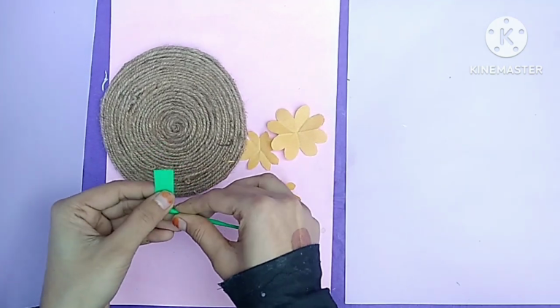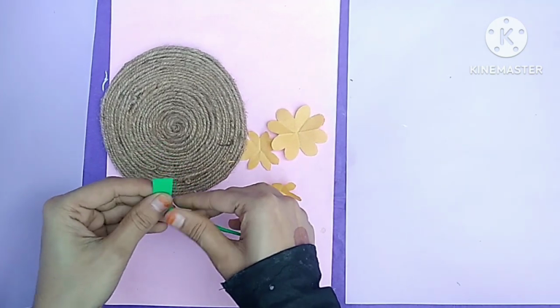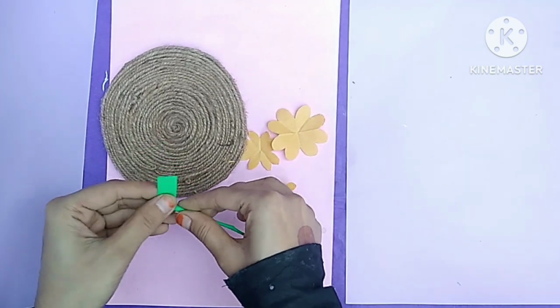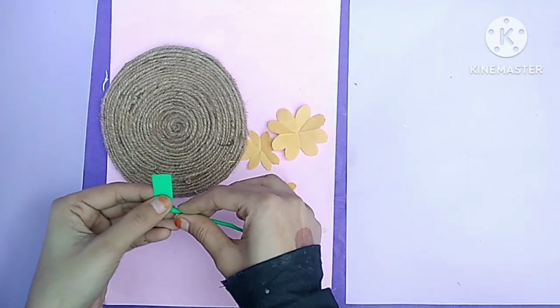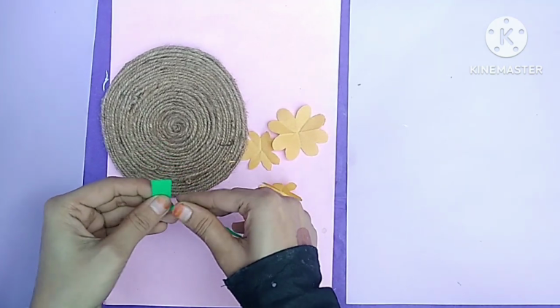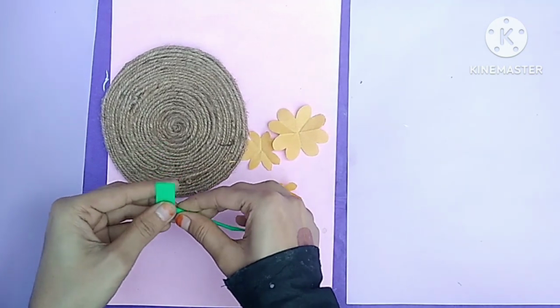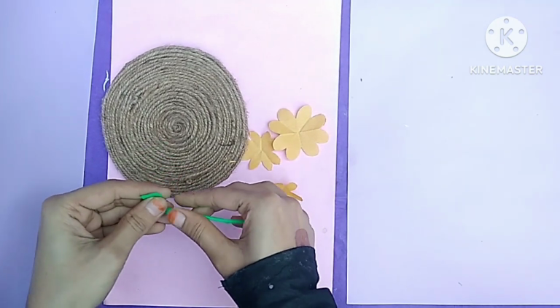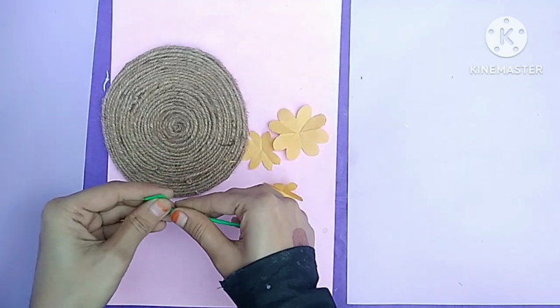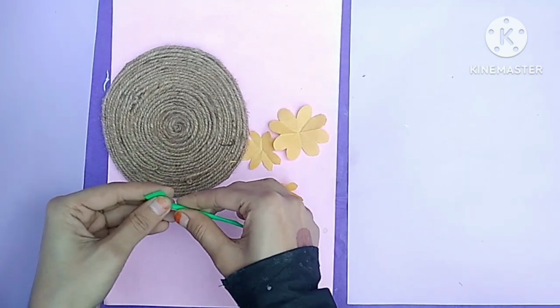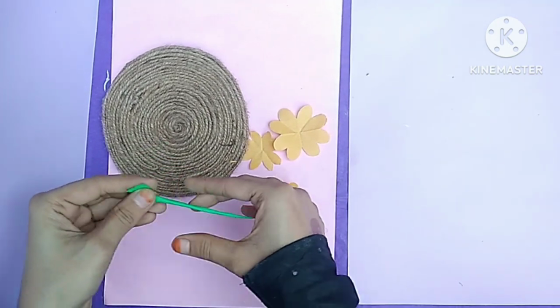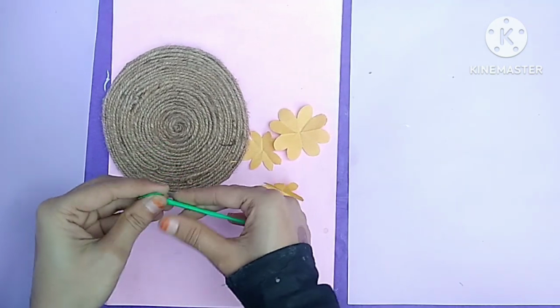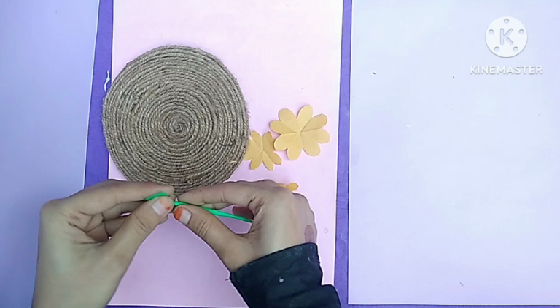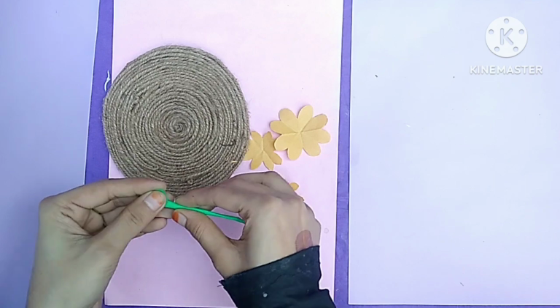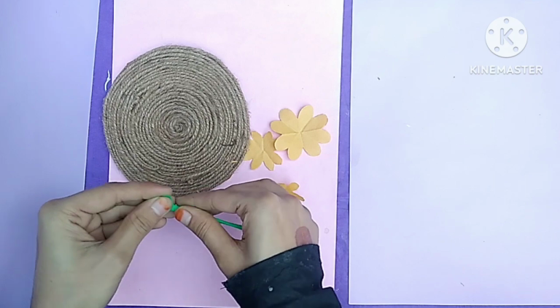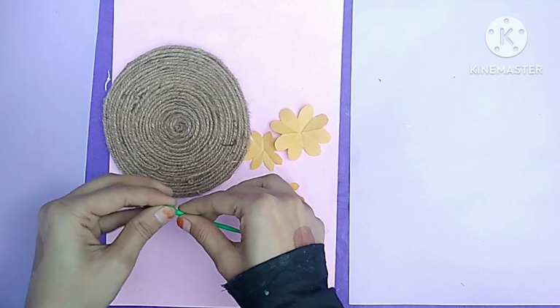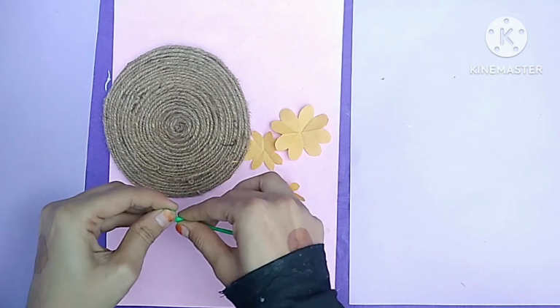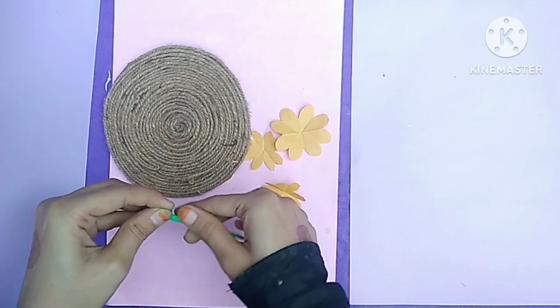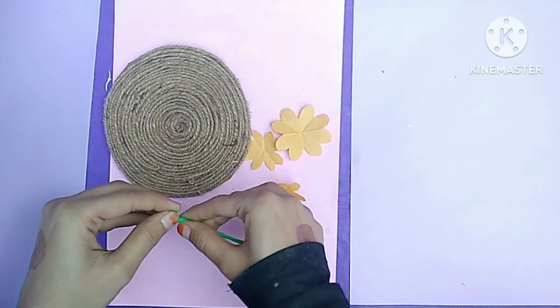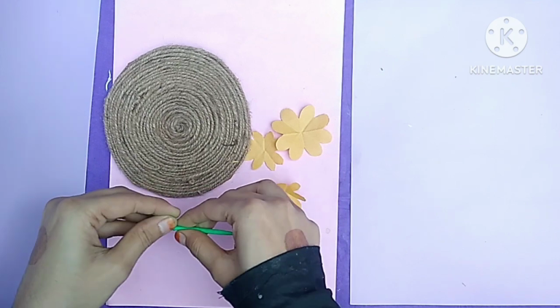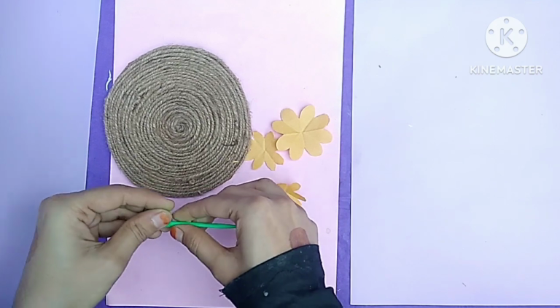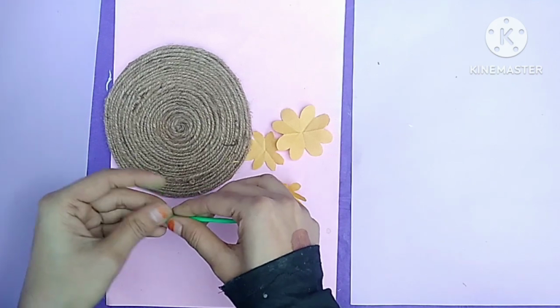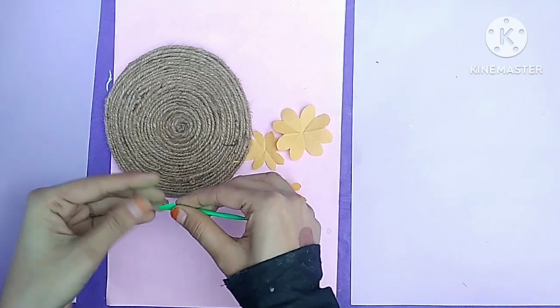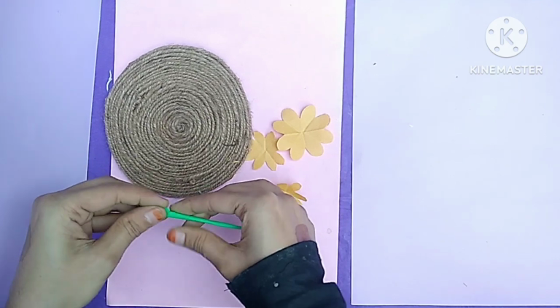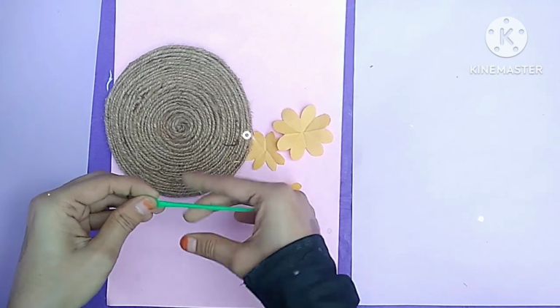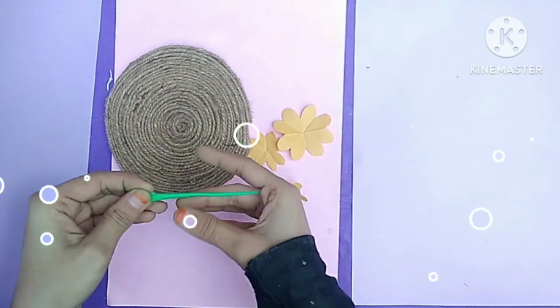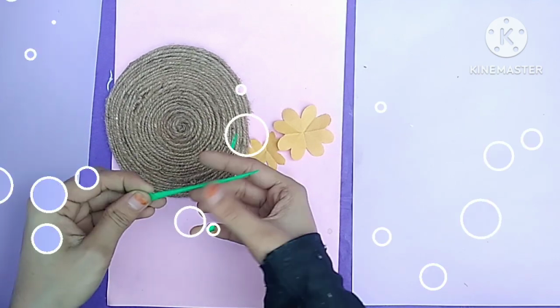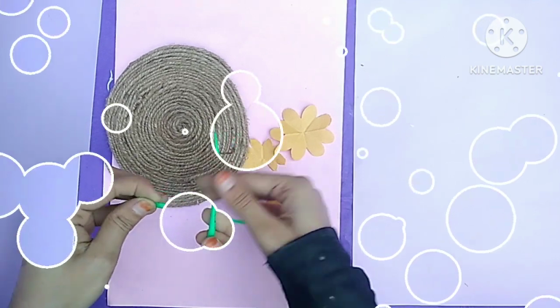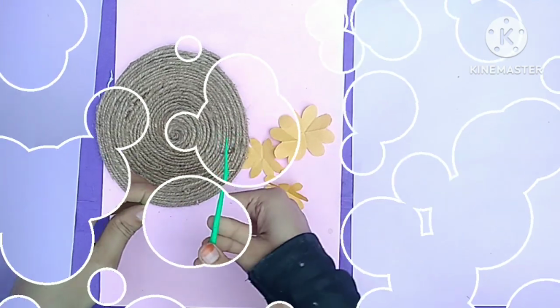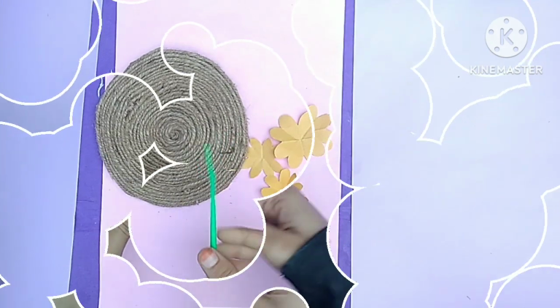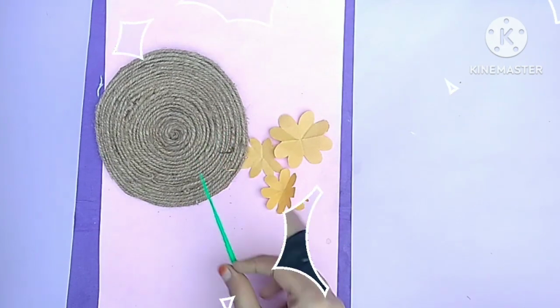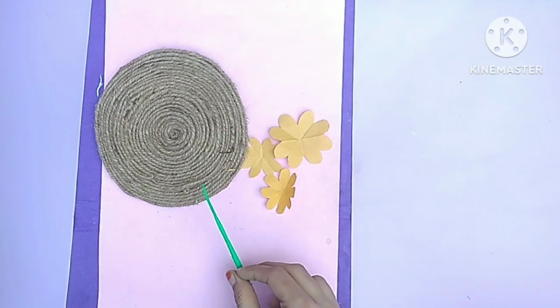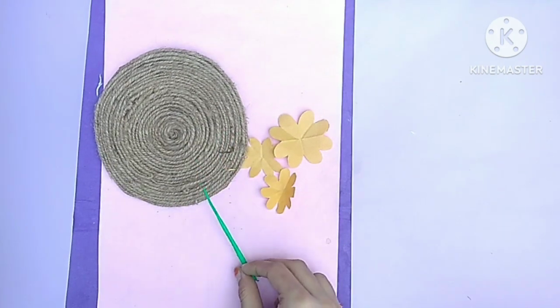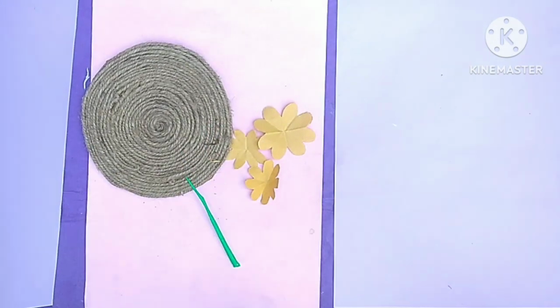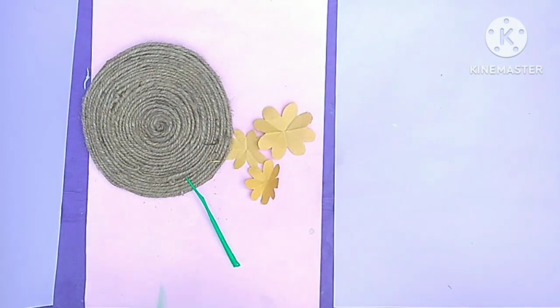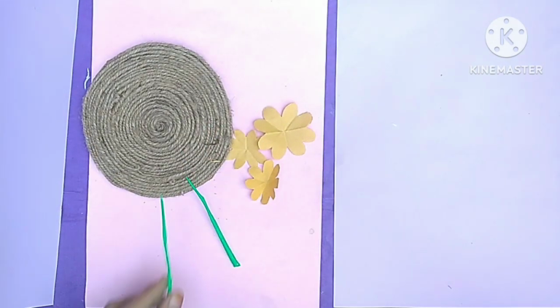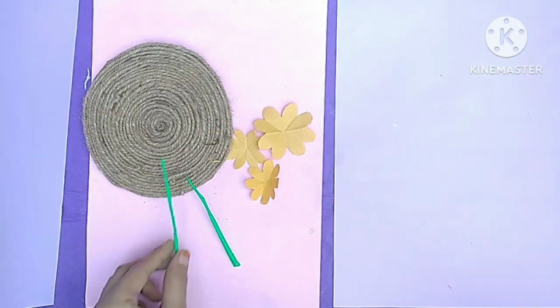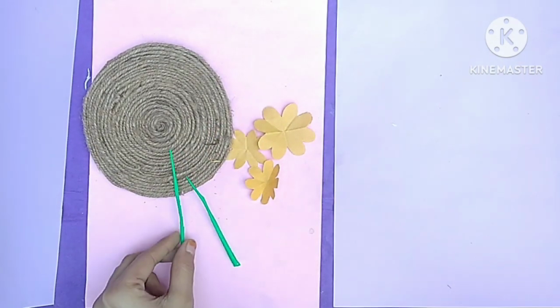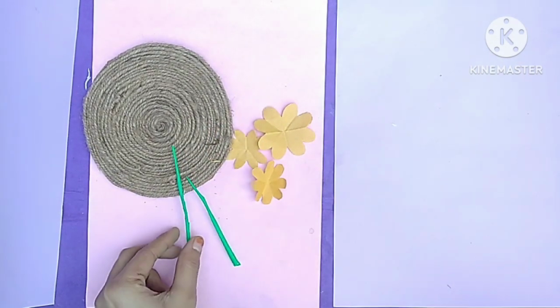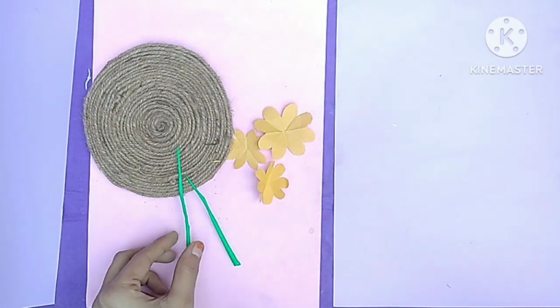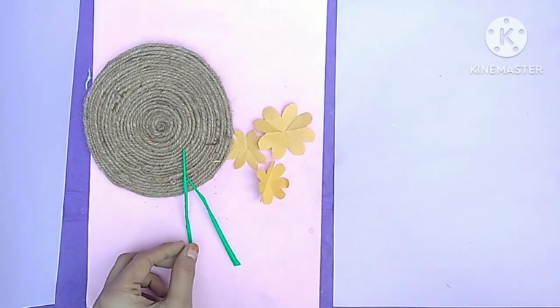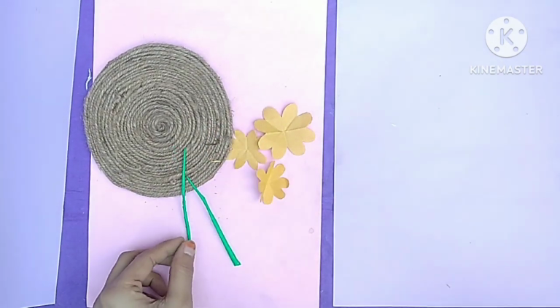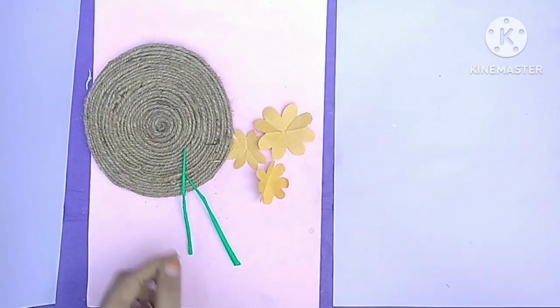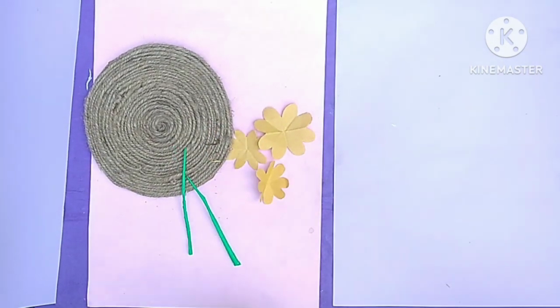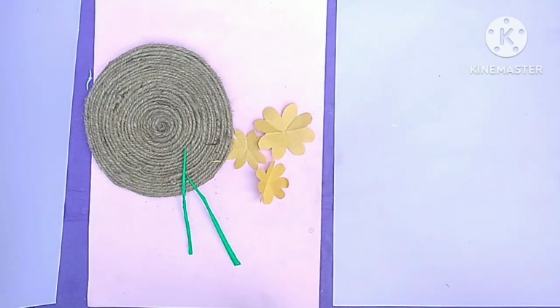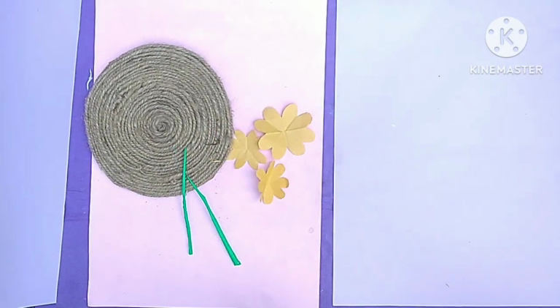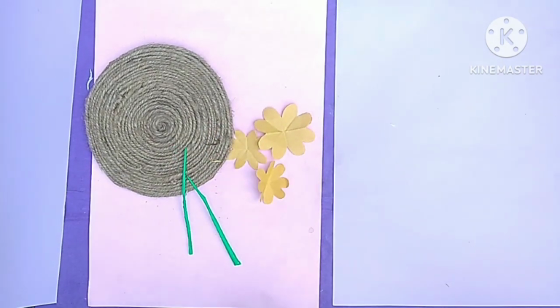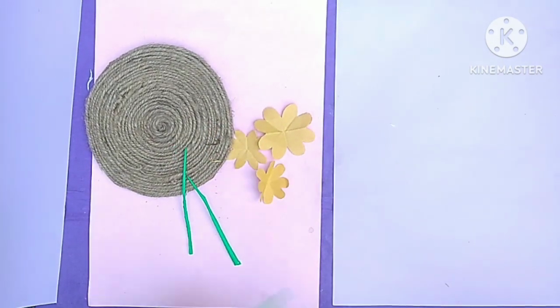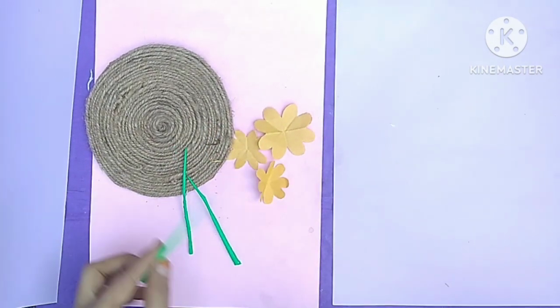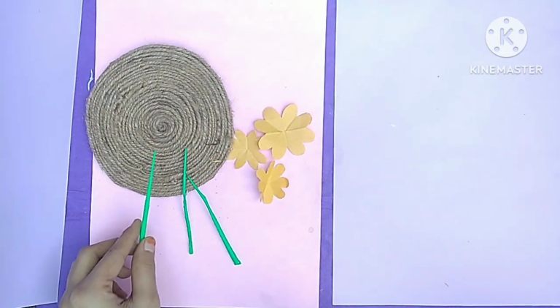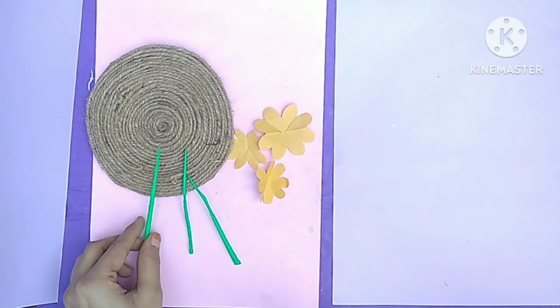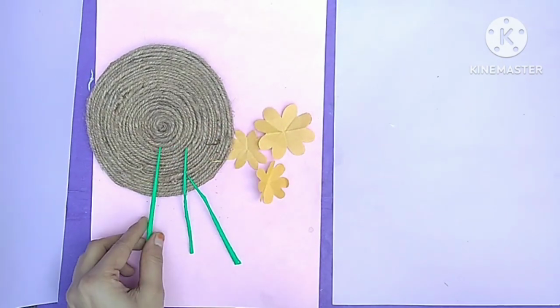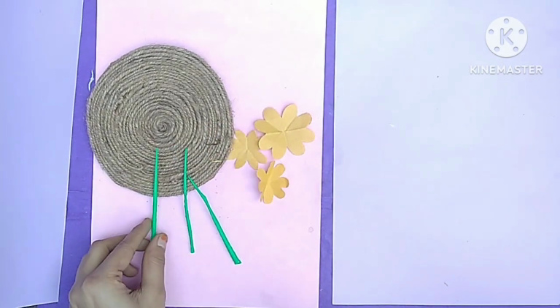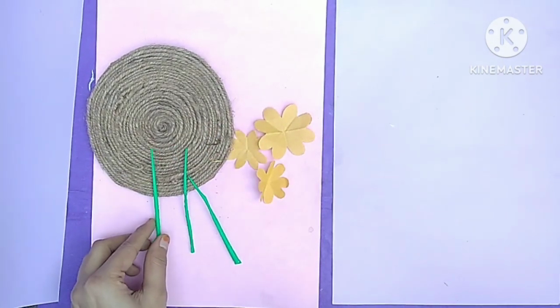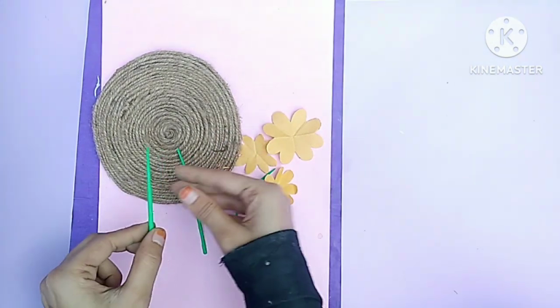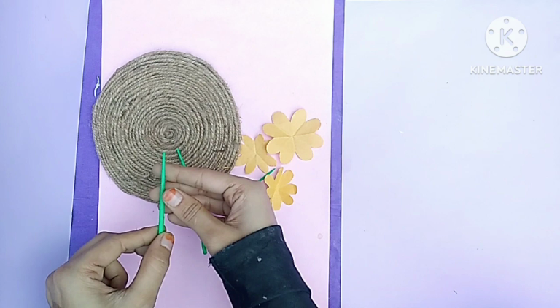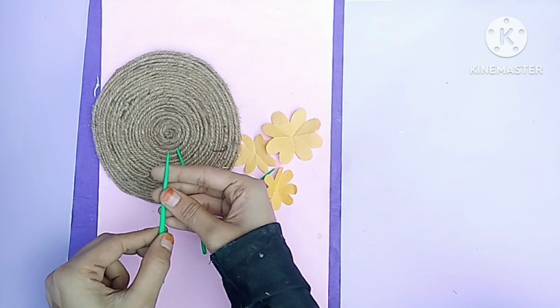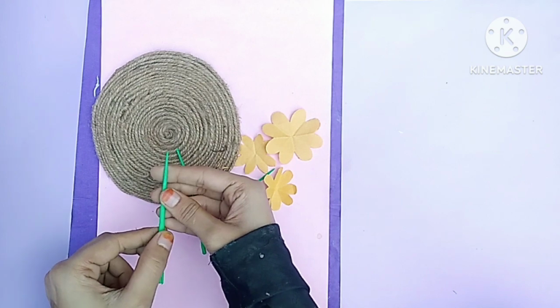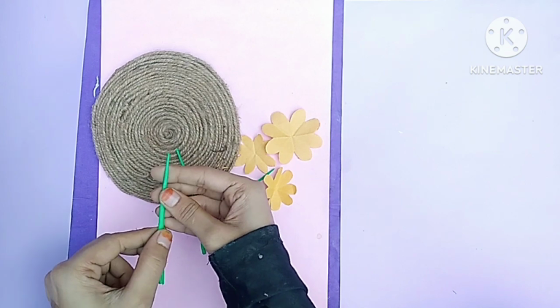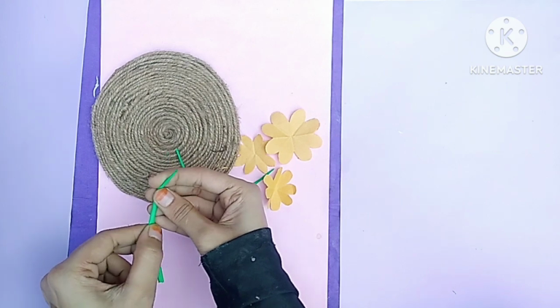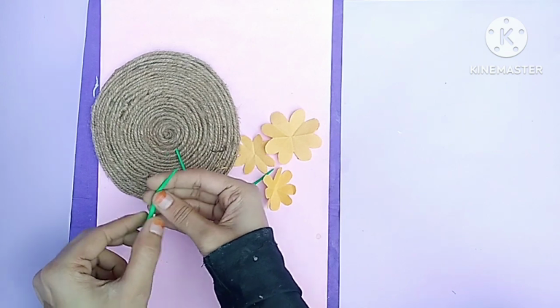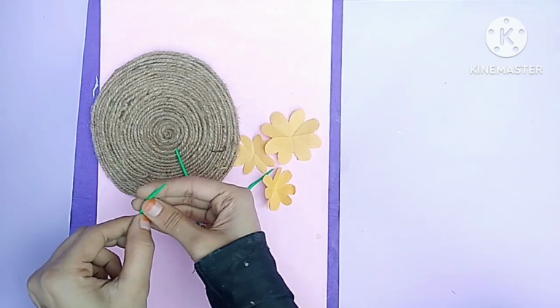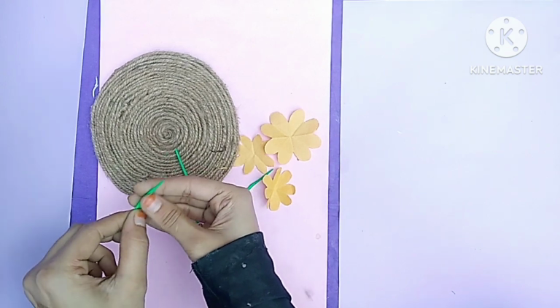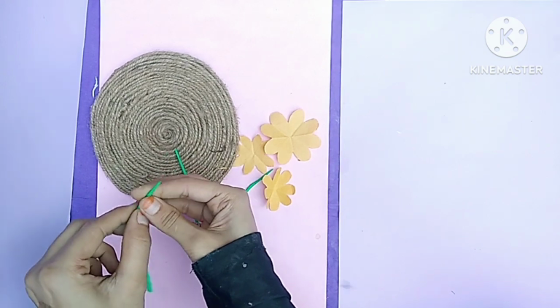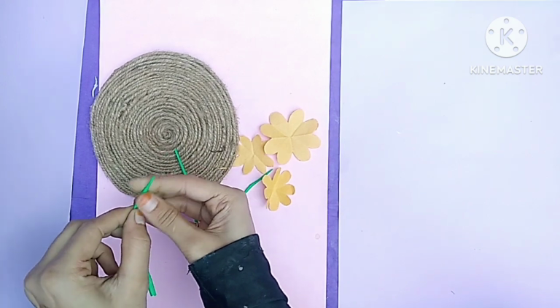If you want to make flowers, please tell me in the comment section. I will make a proper video.